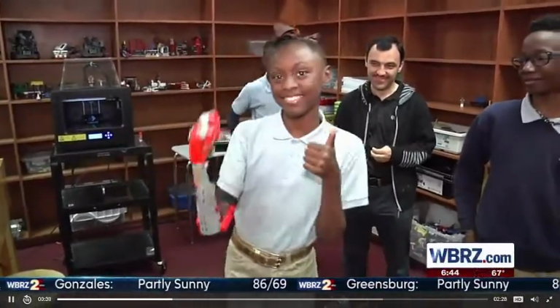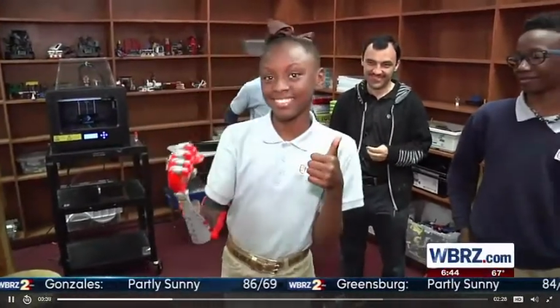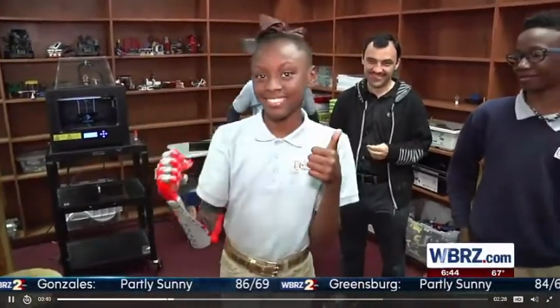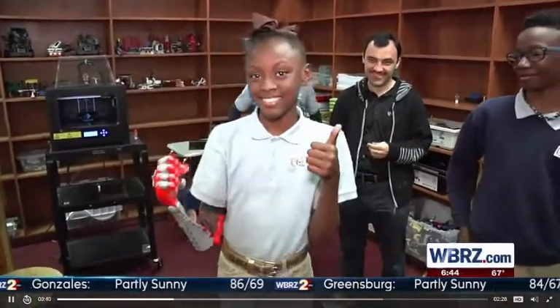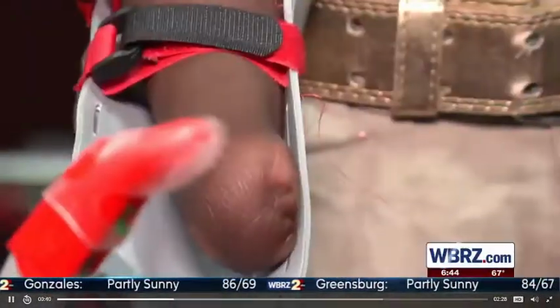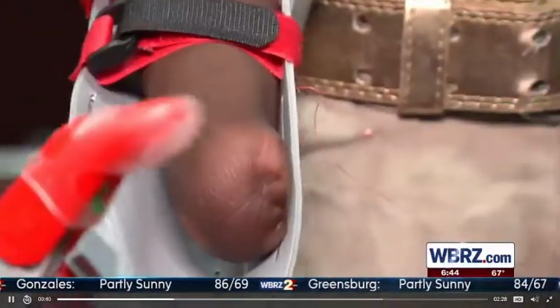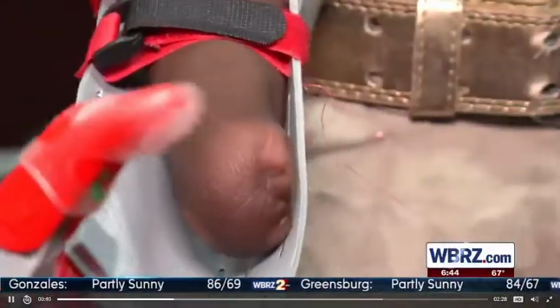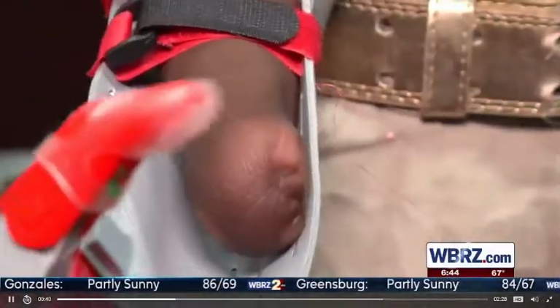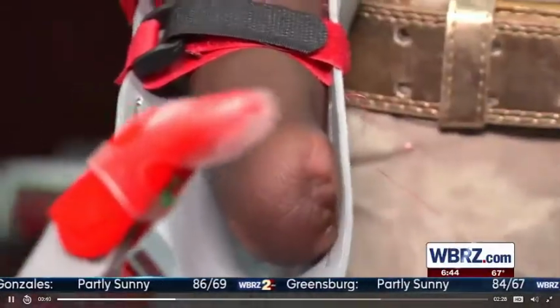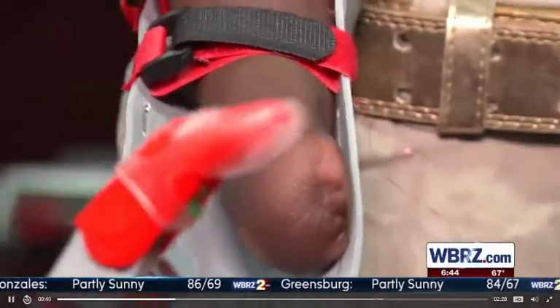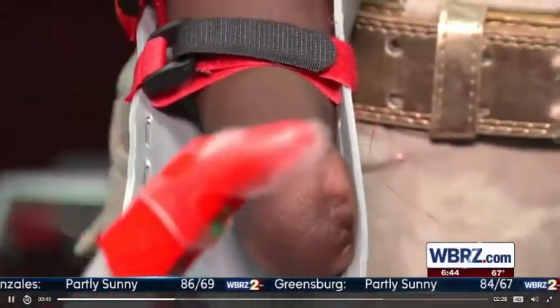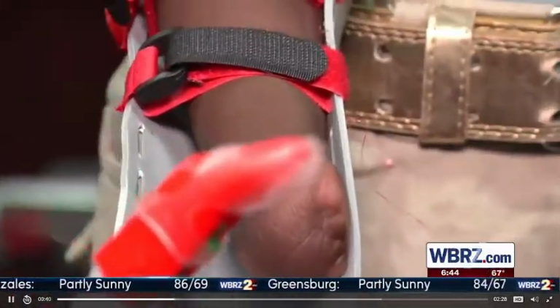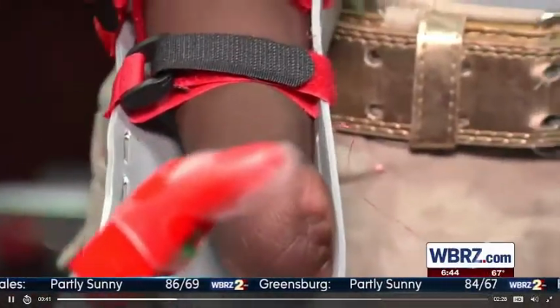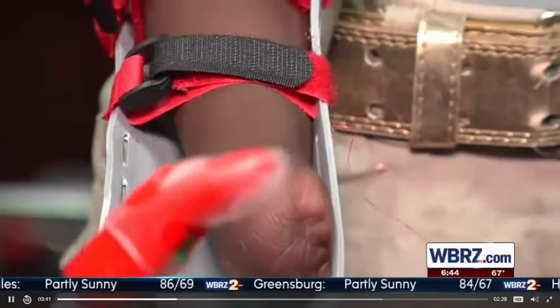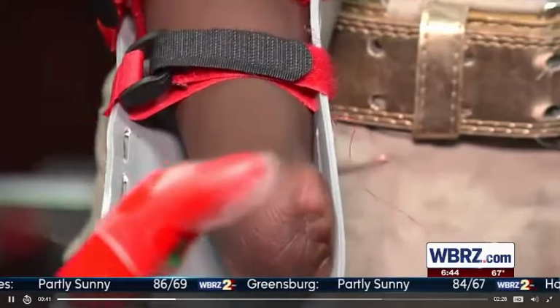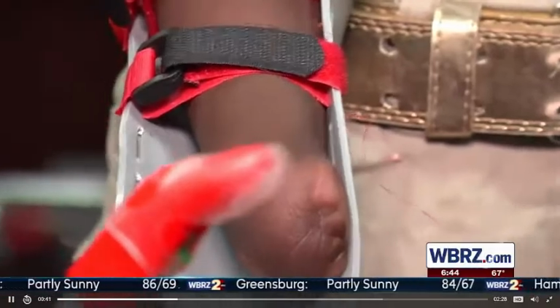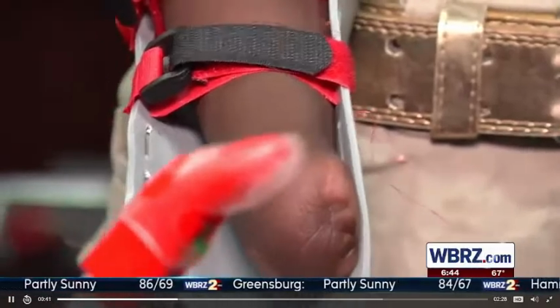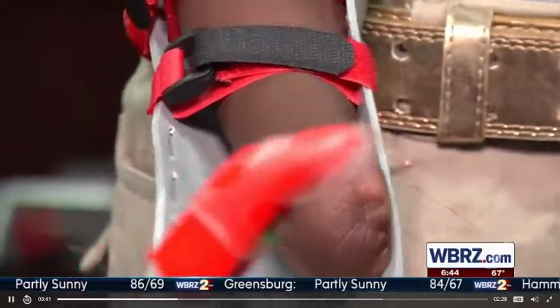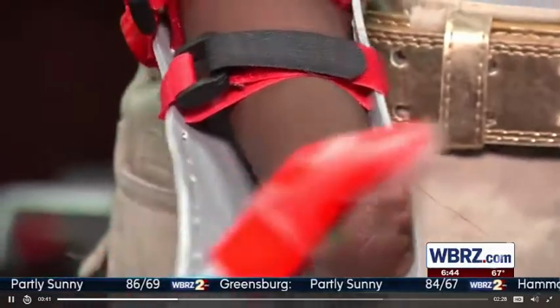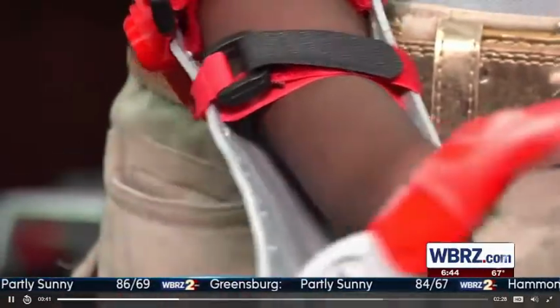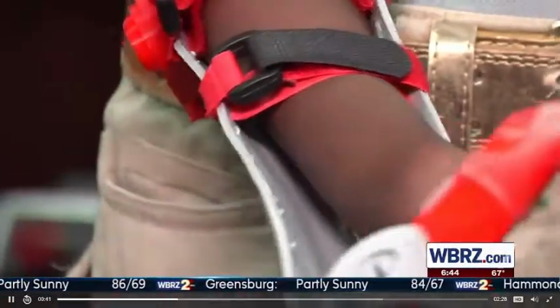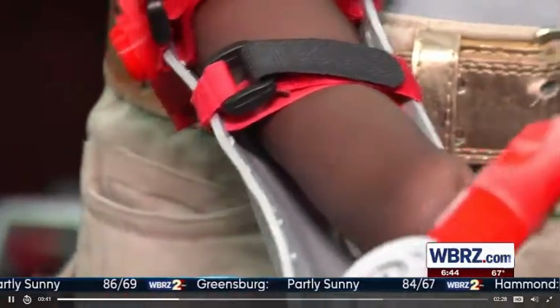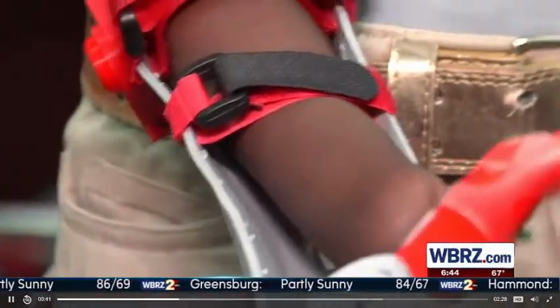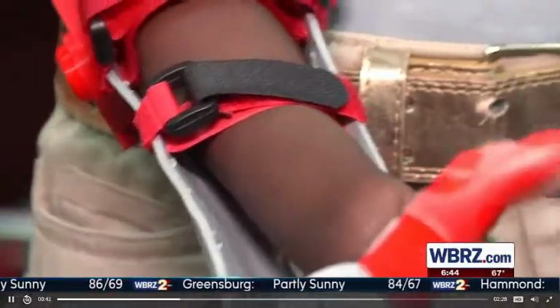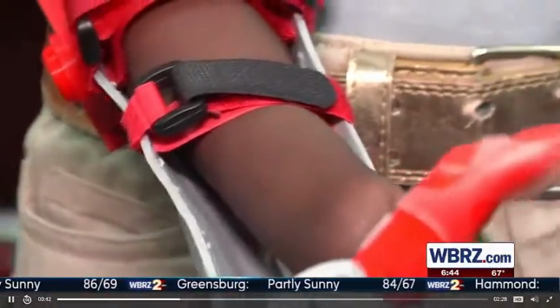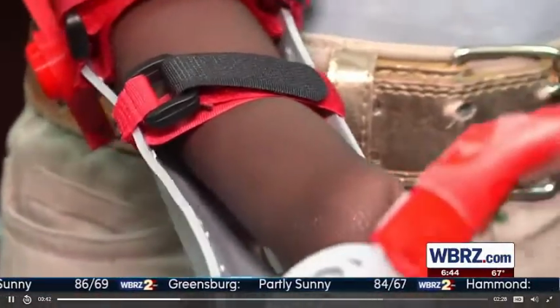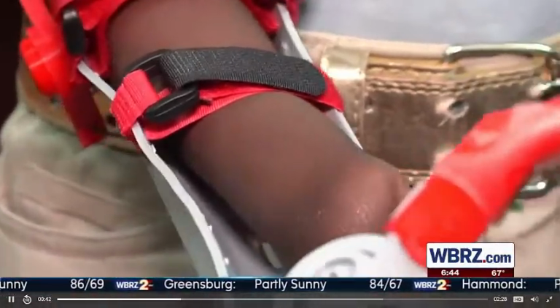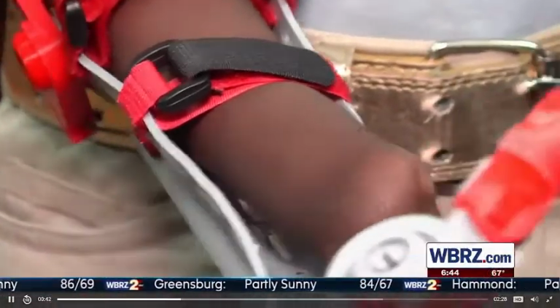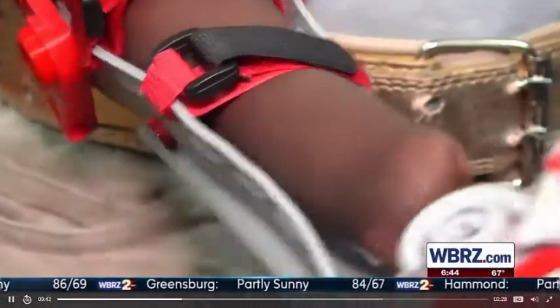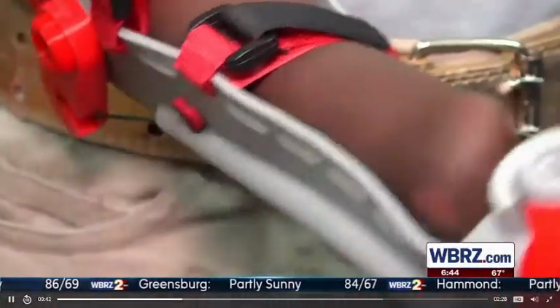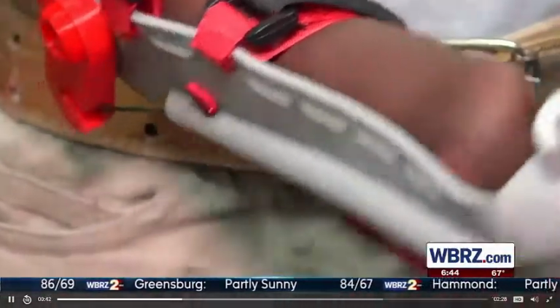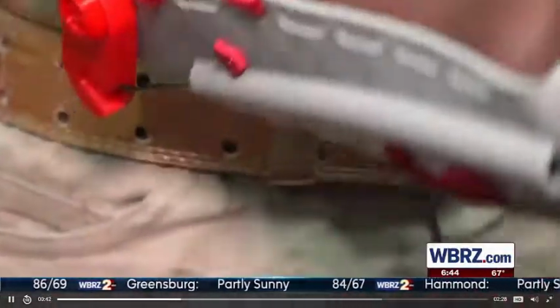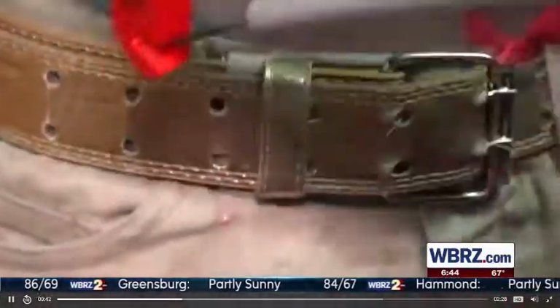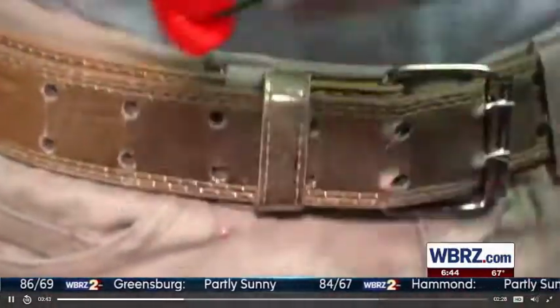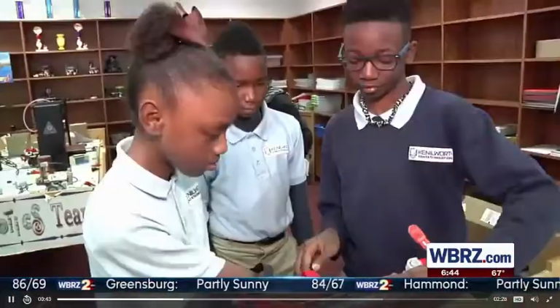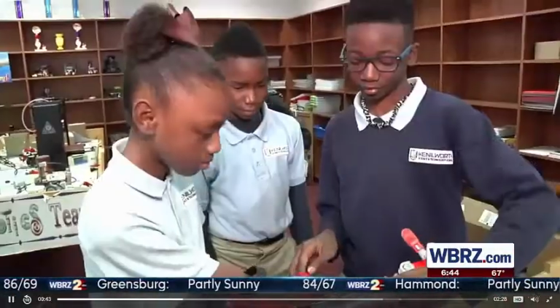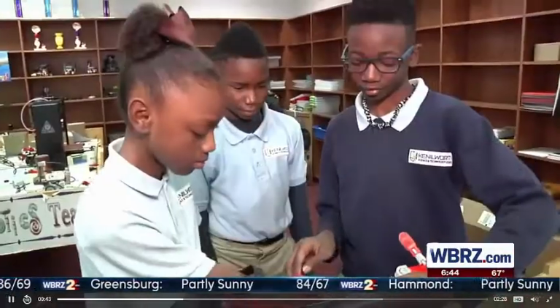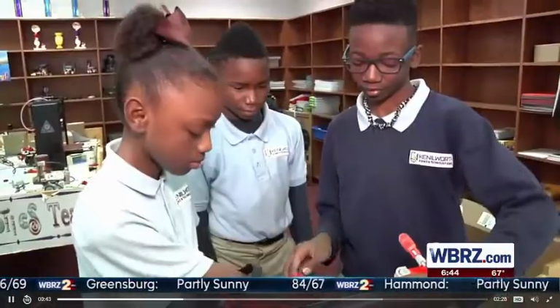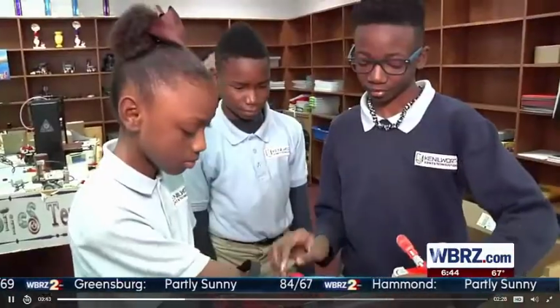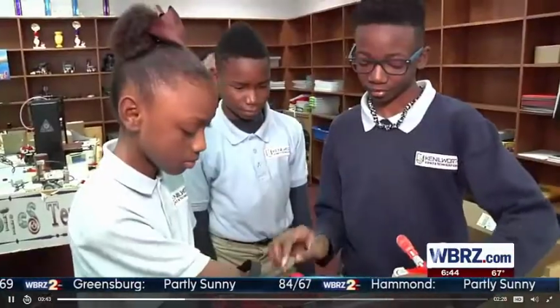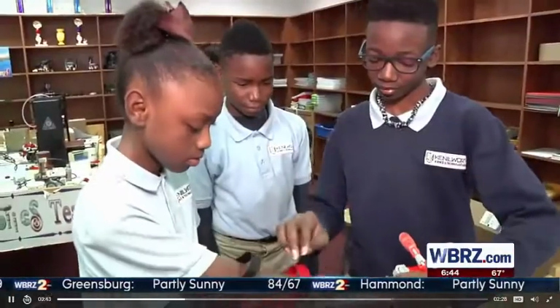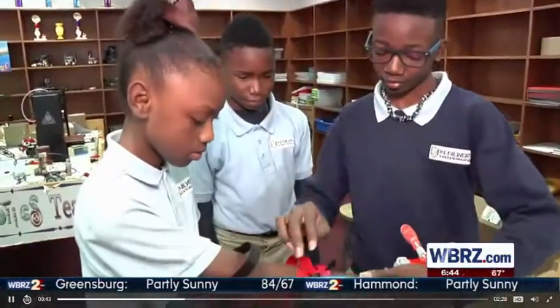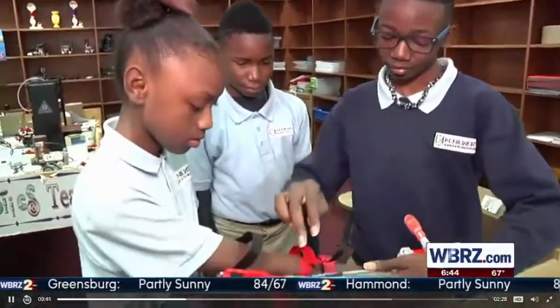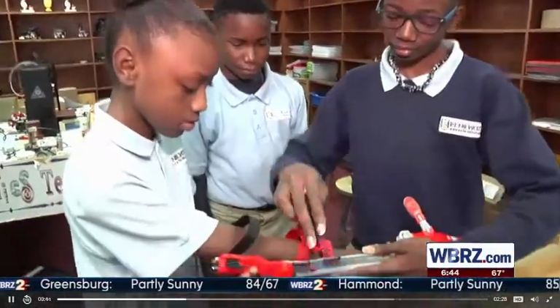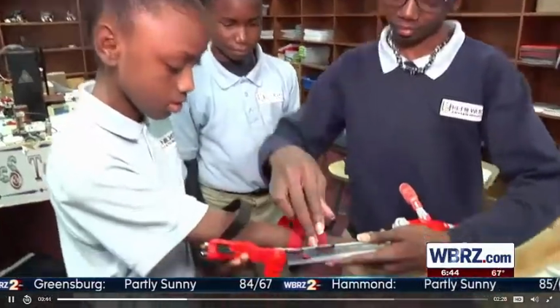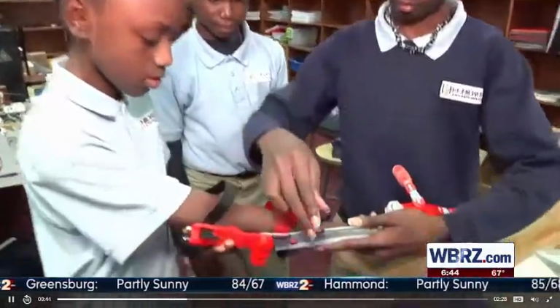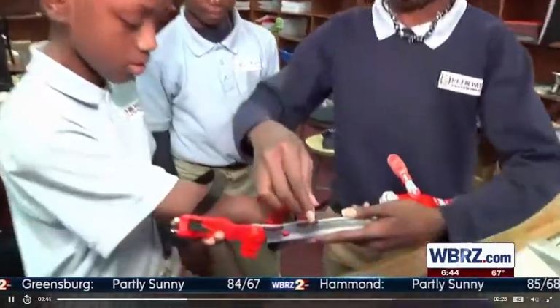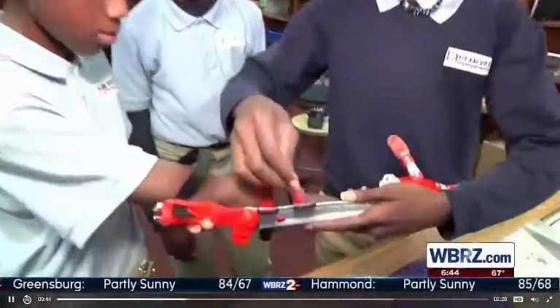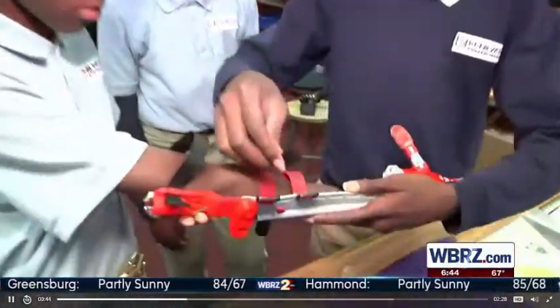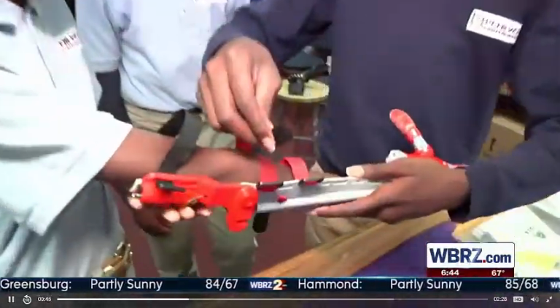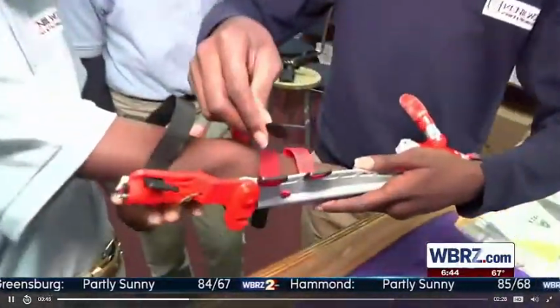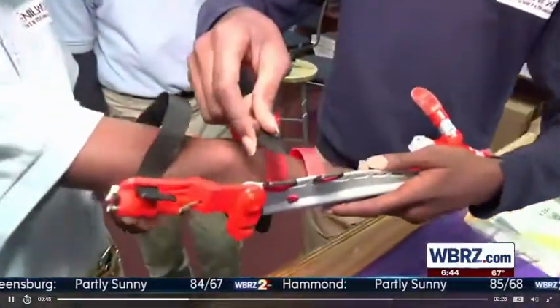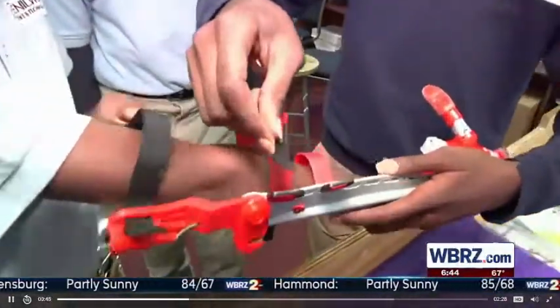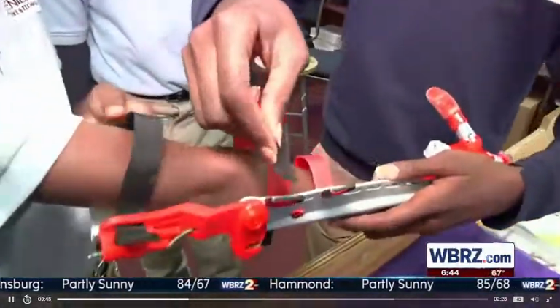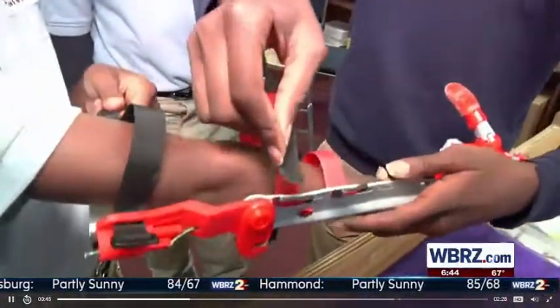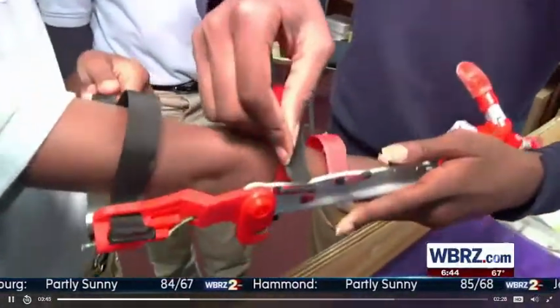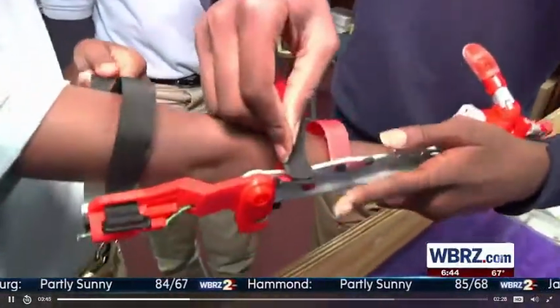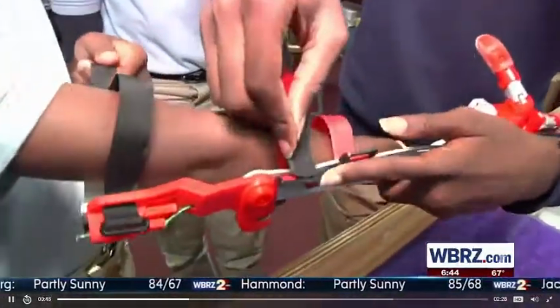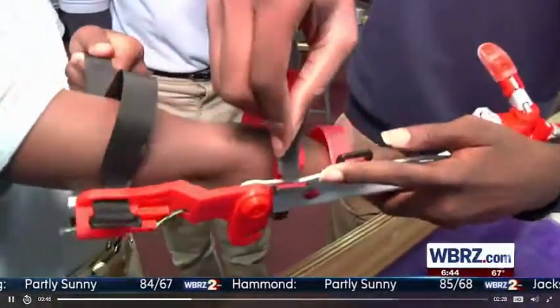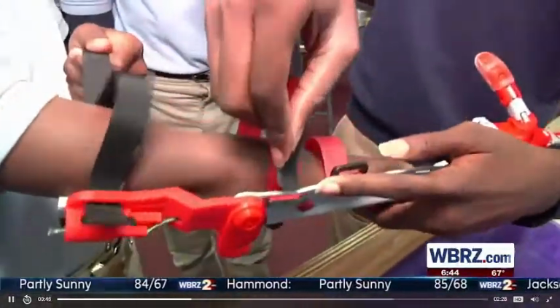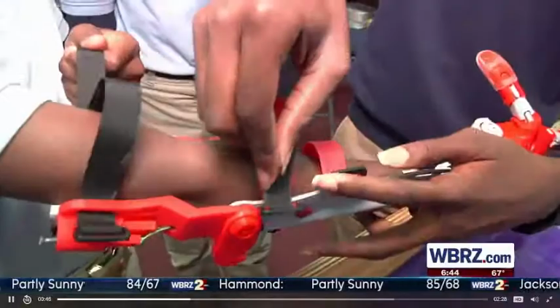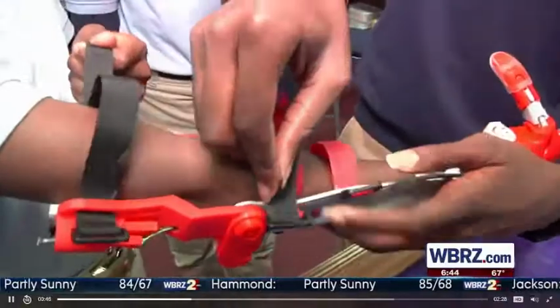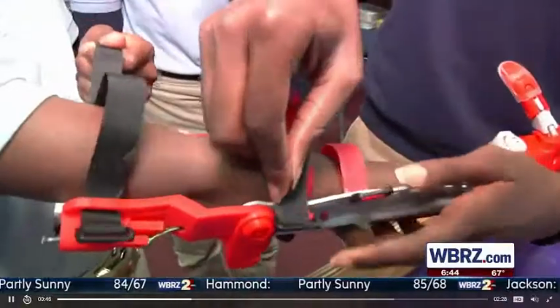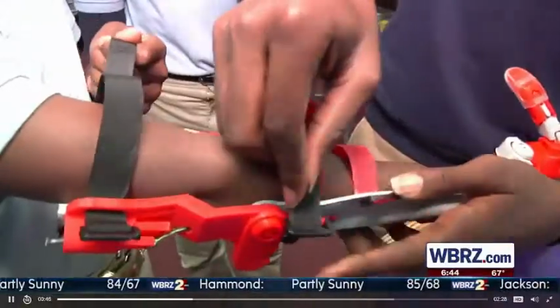She was born without a right hand, but in March, her classmates told her they were going to make her a brand new one.